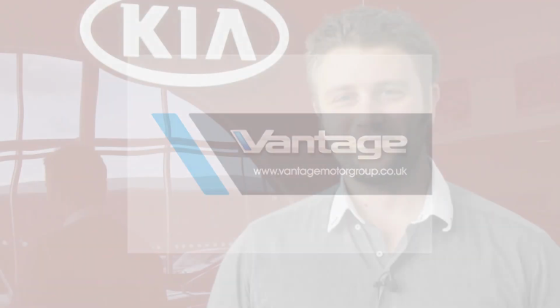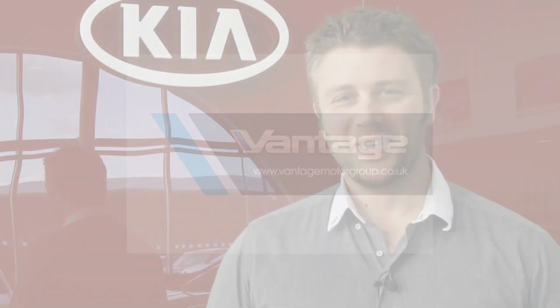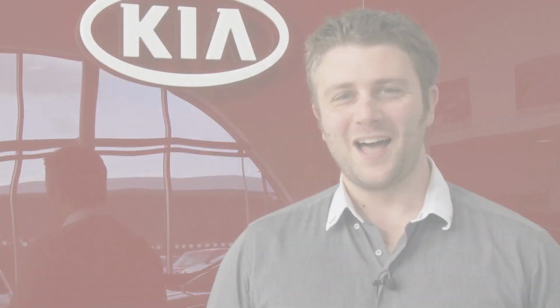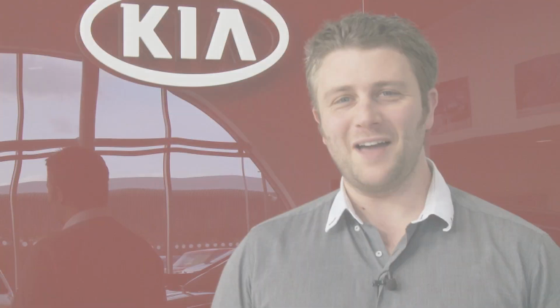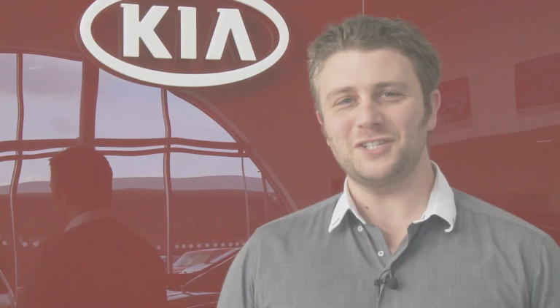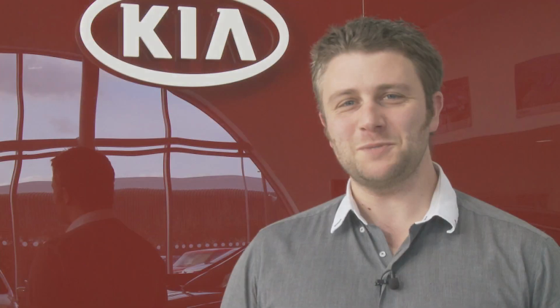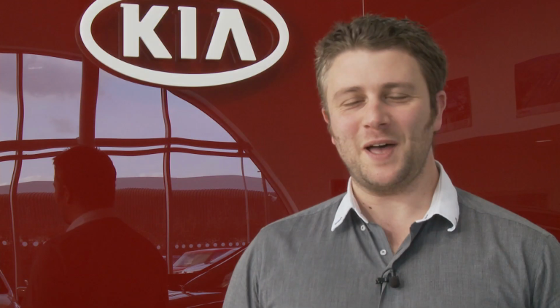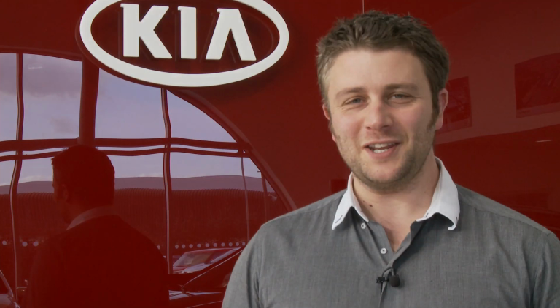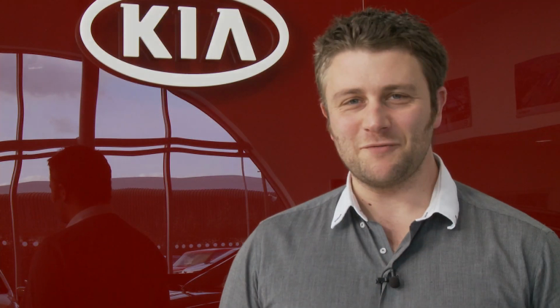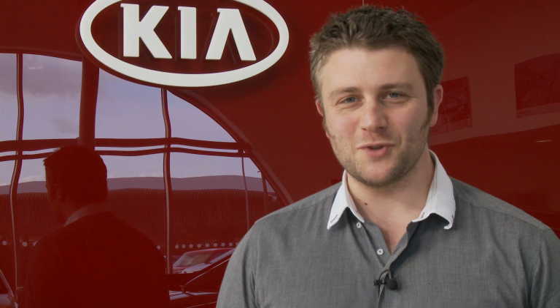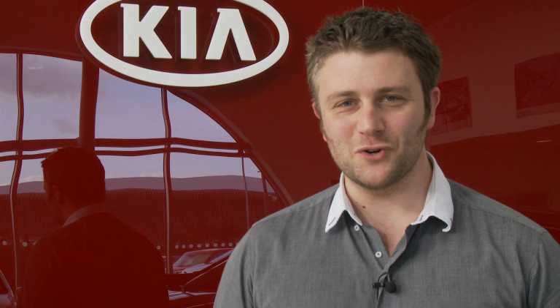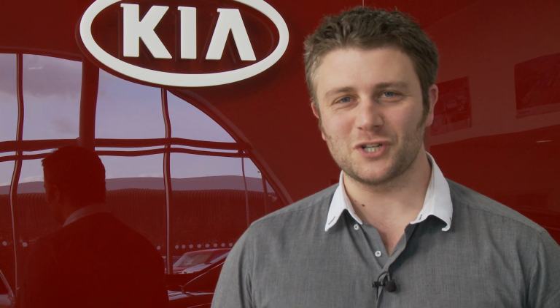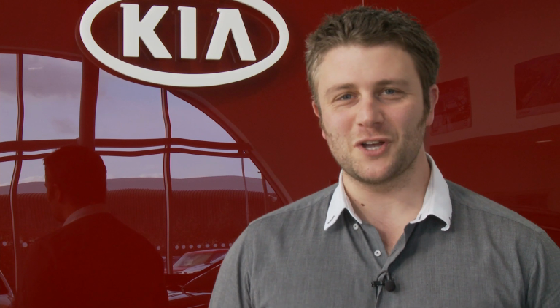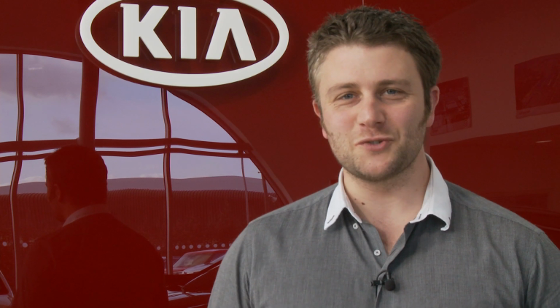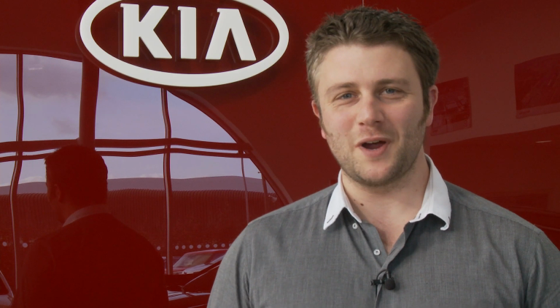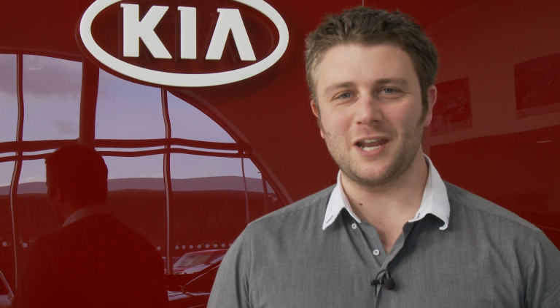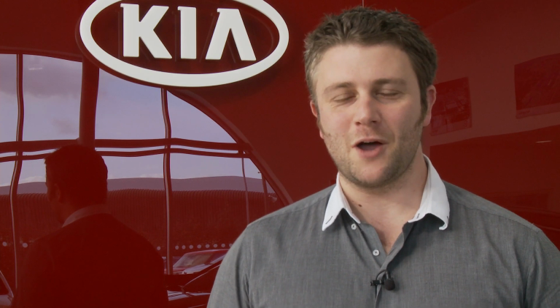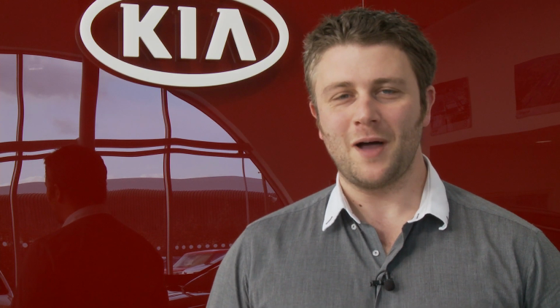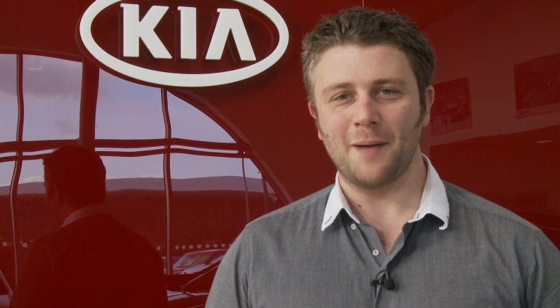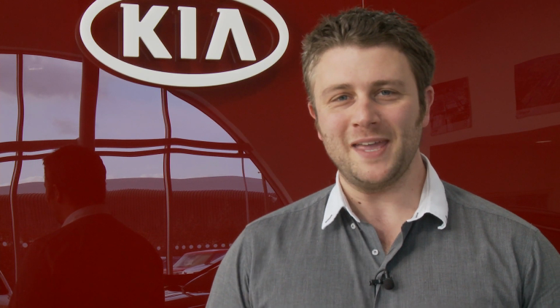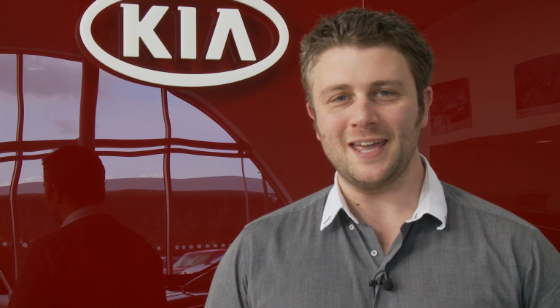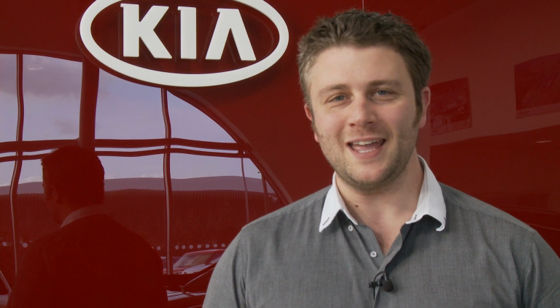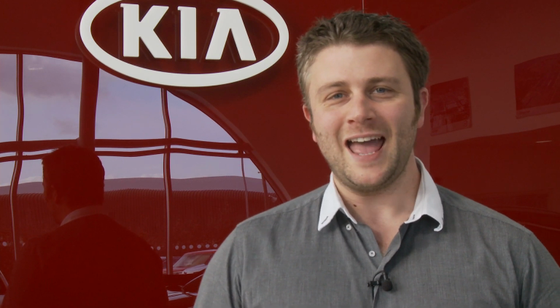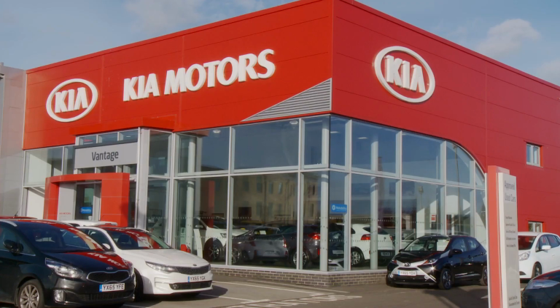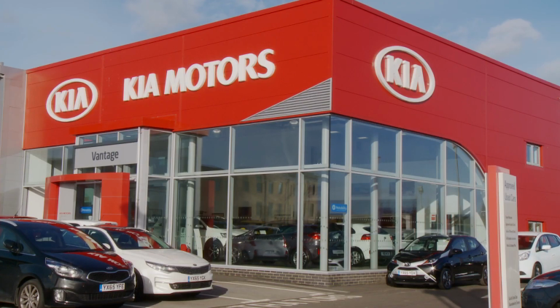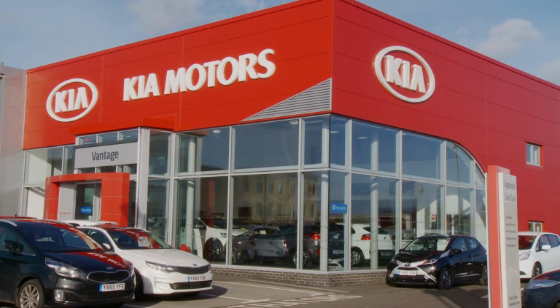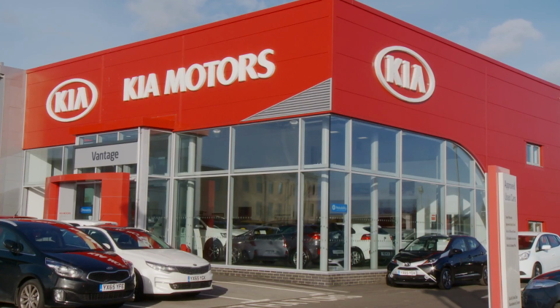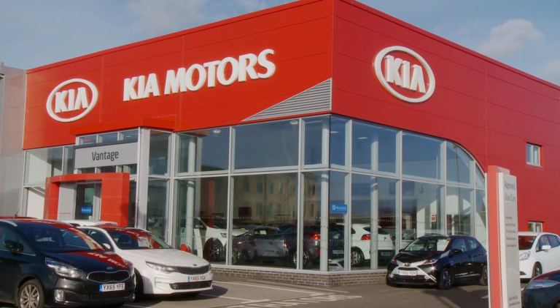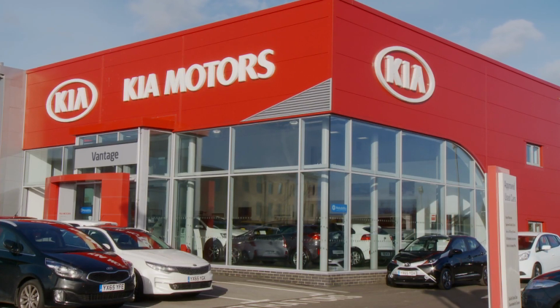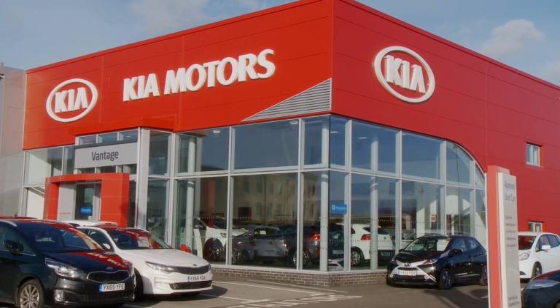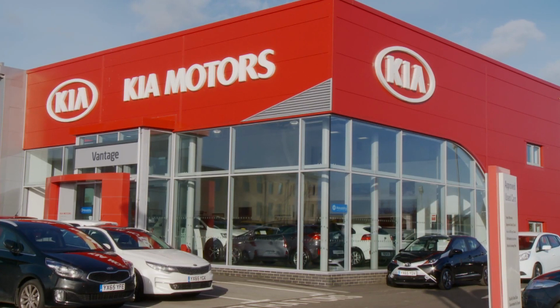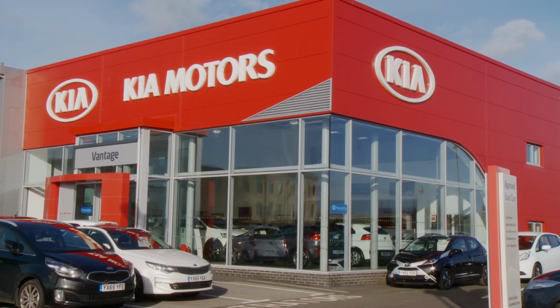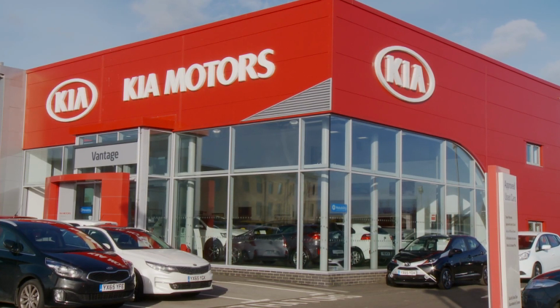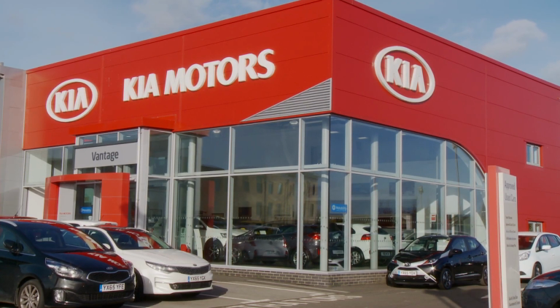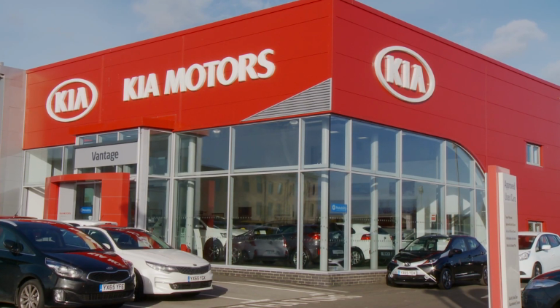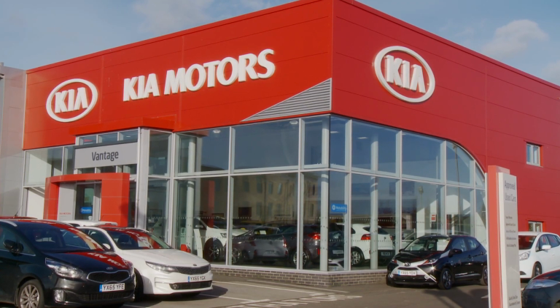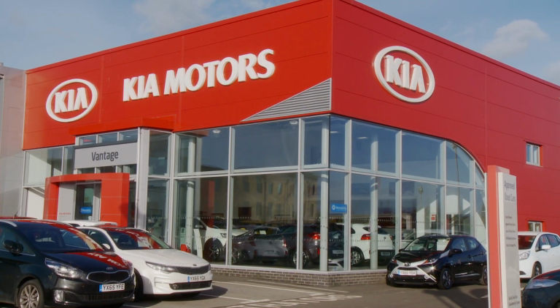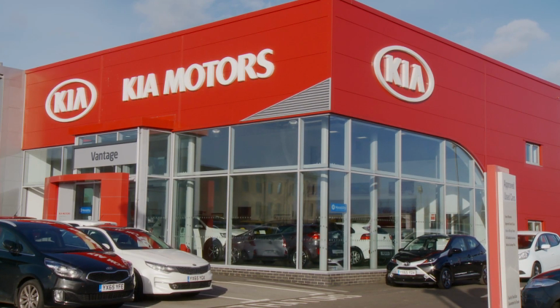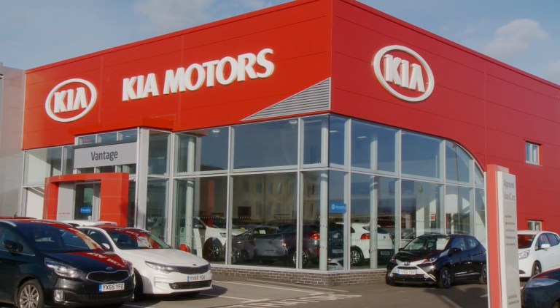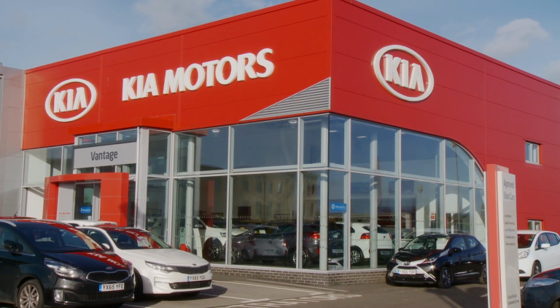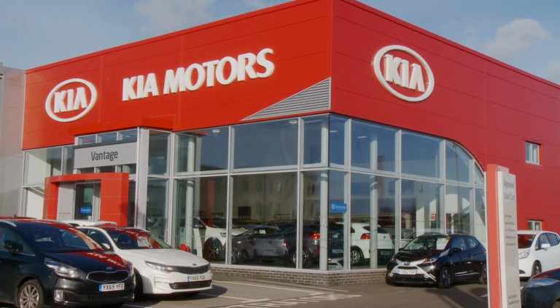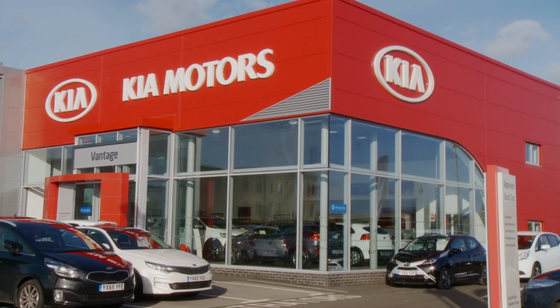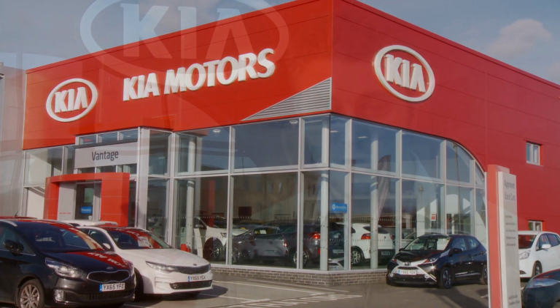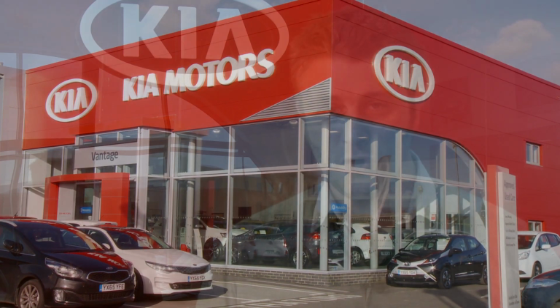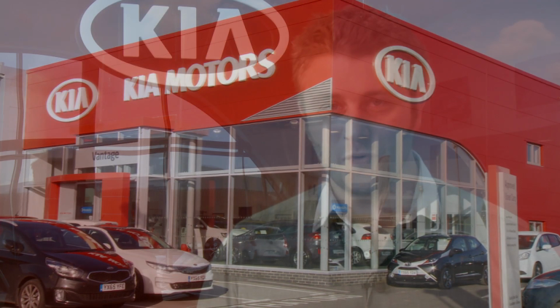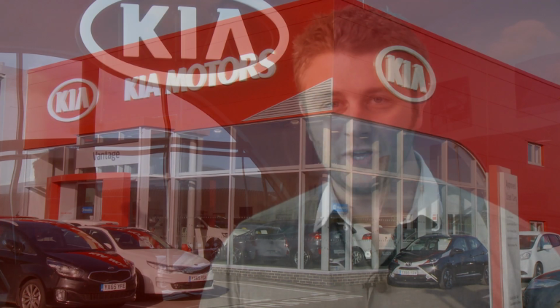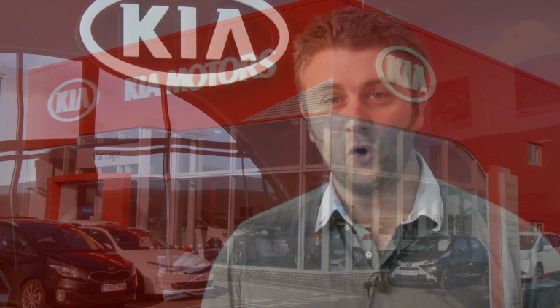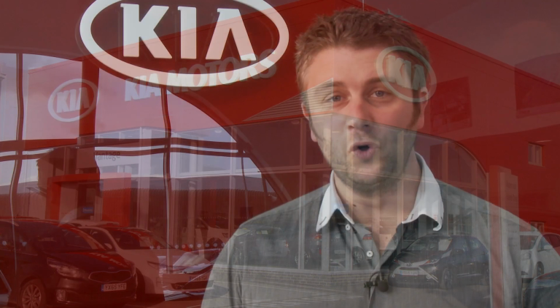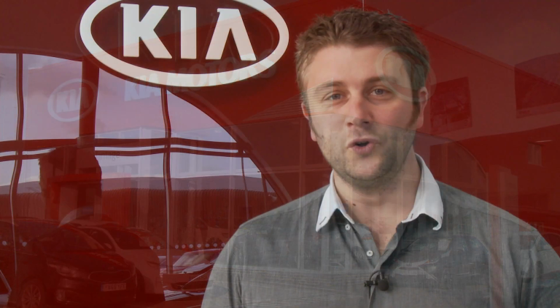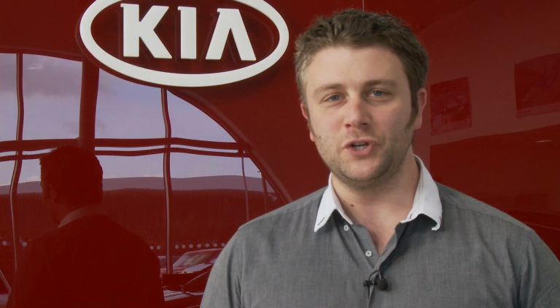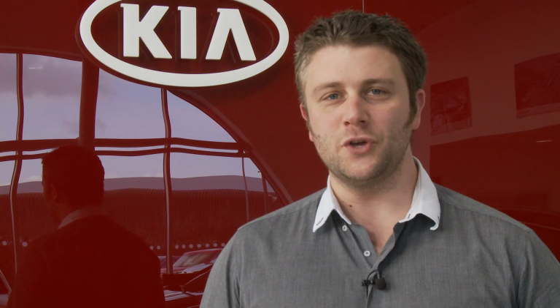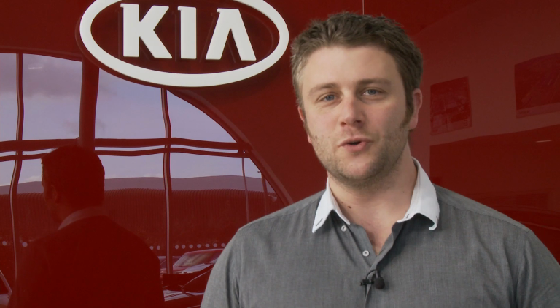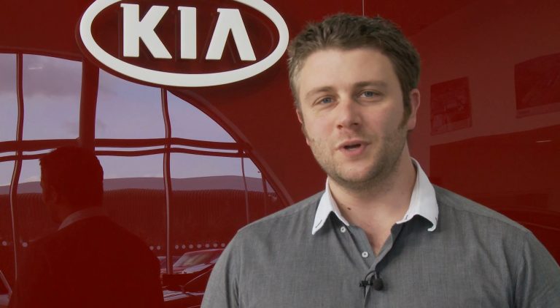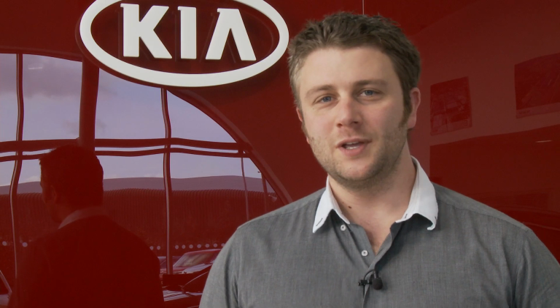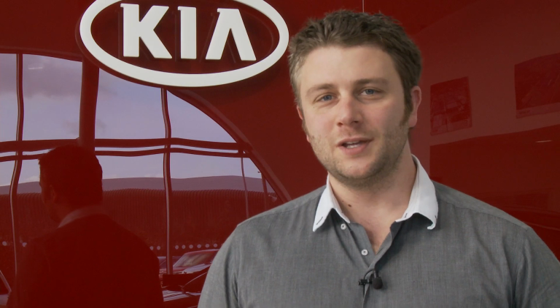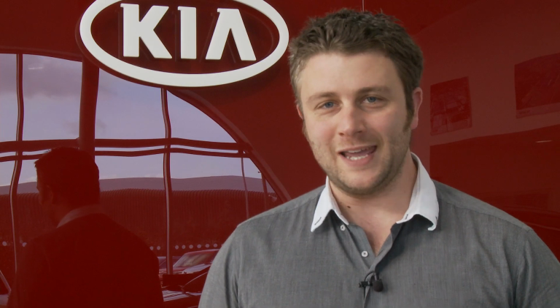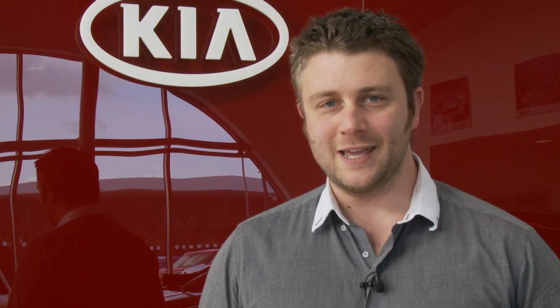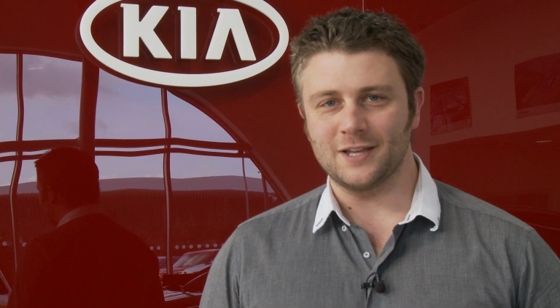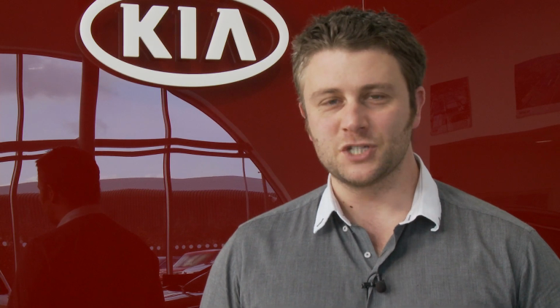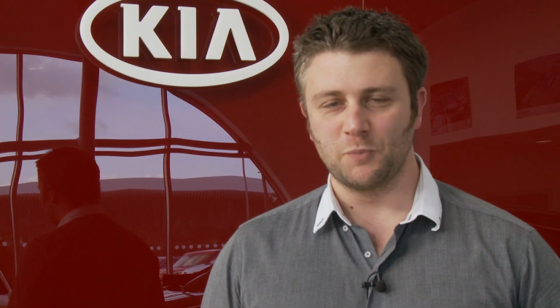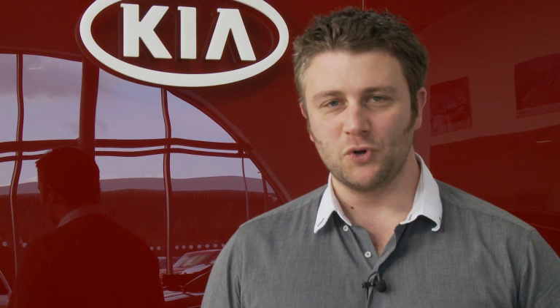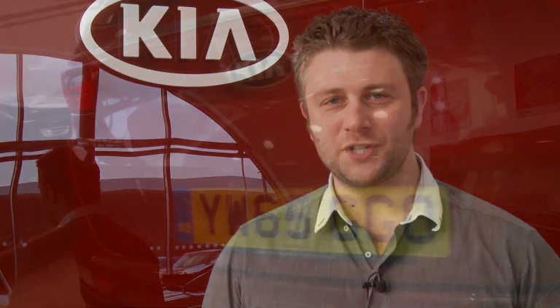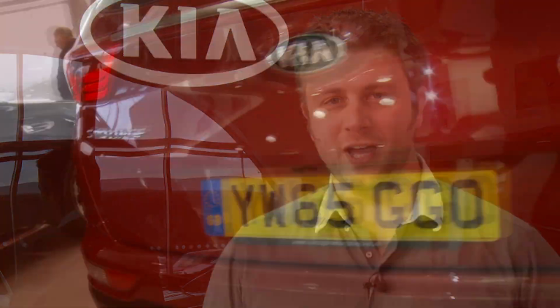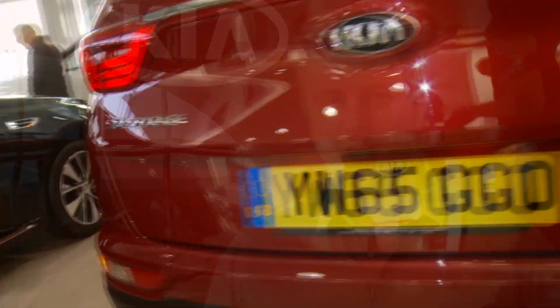Hi, this is Paddy from Yorkshire Coast Radio. I'm here at Vantage Kia in Scarborough to show you the all-new Kia Sportage.